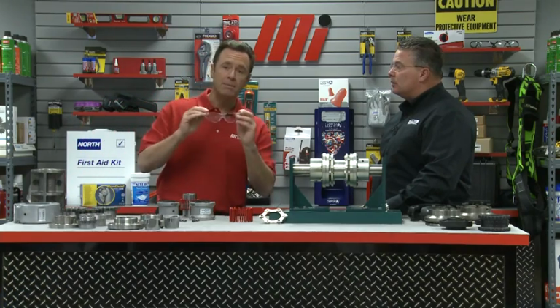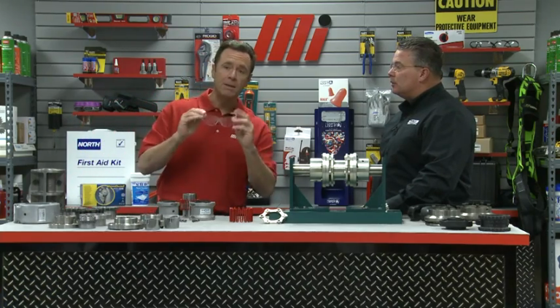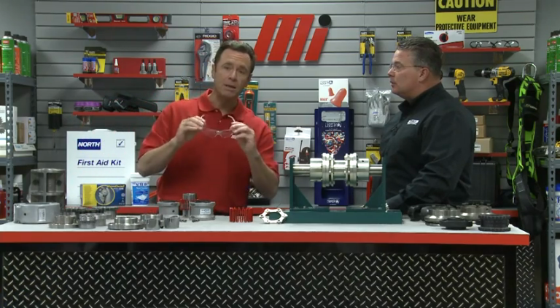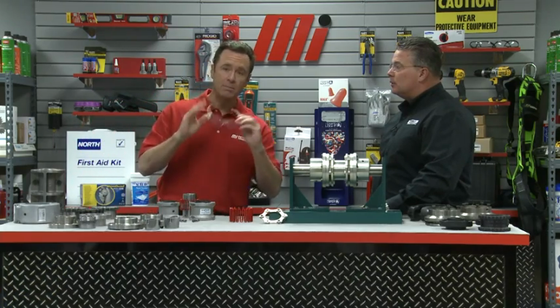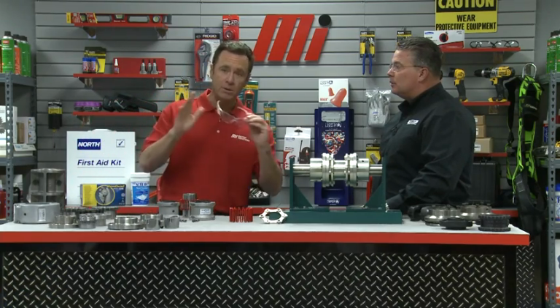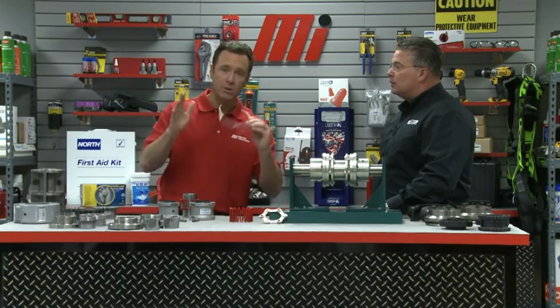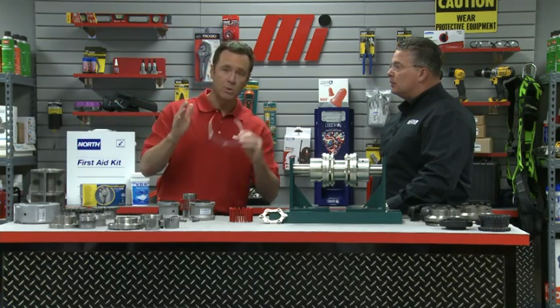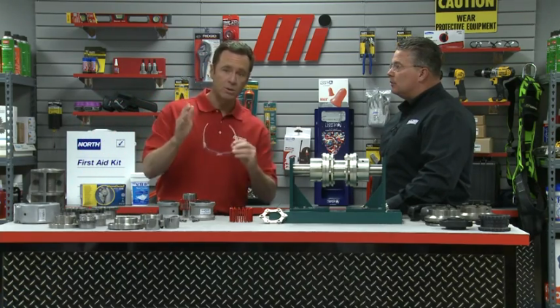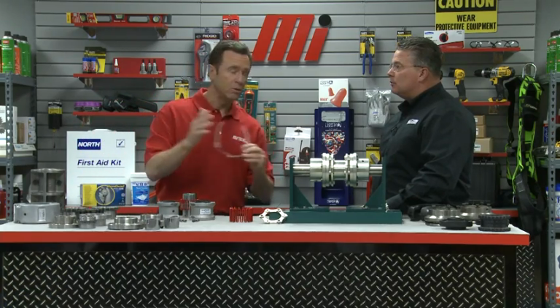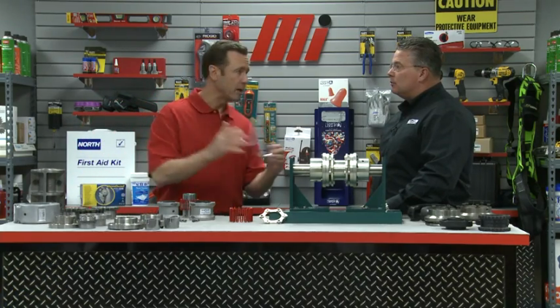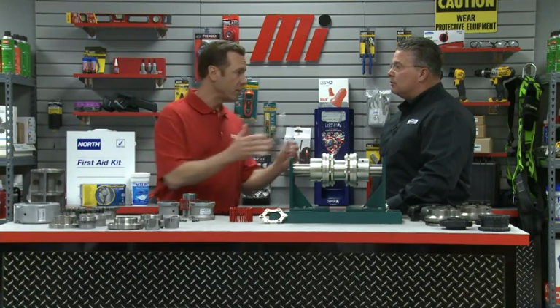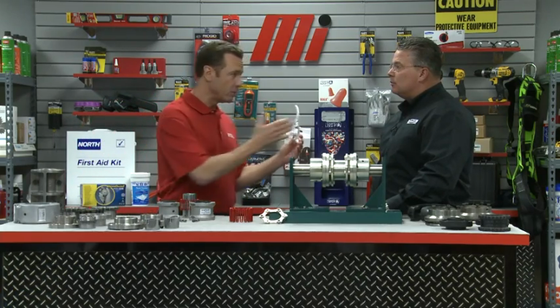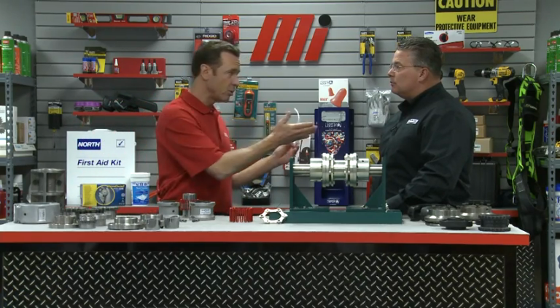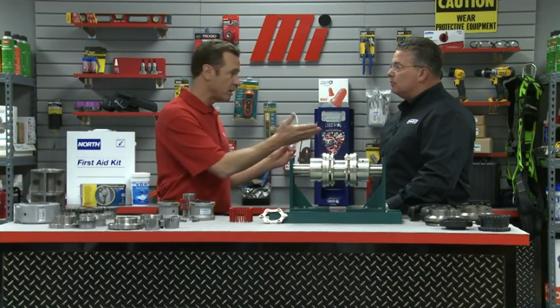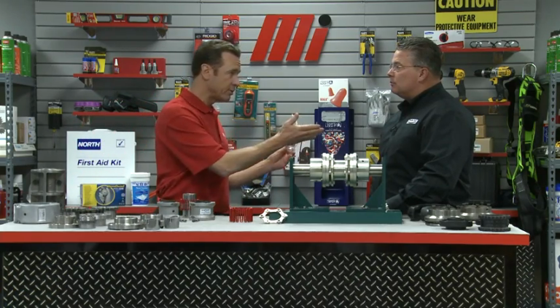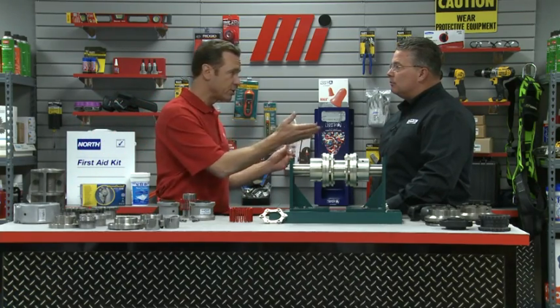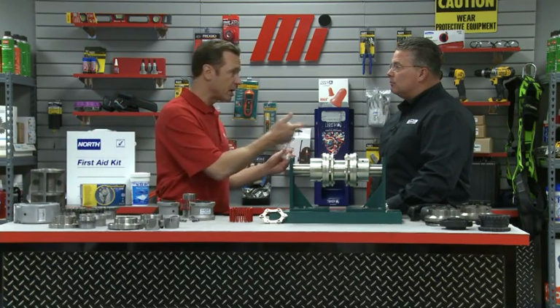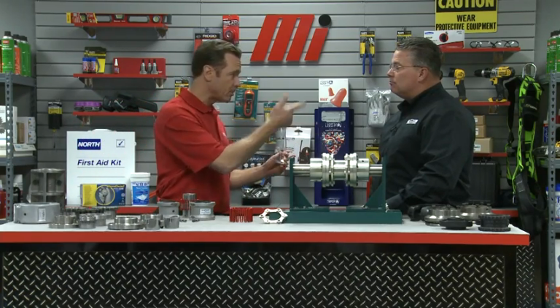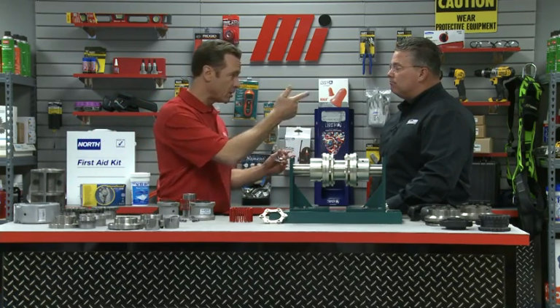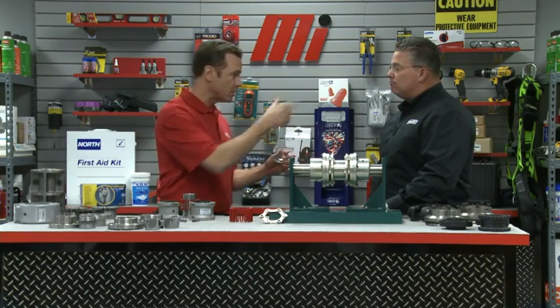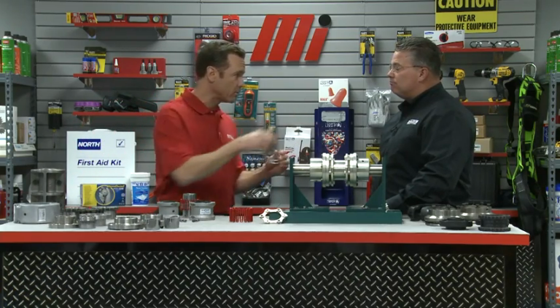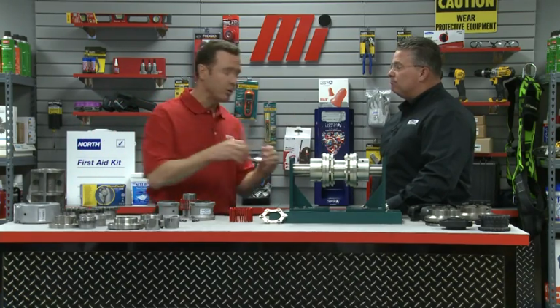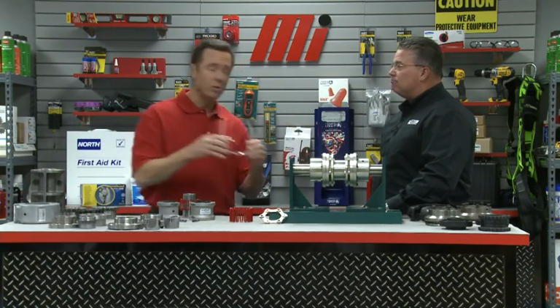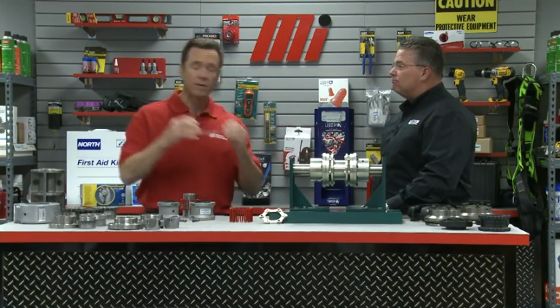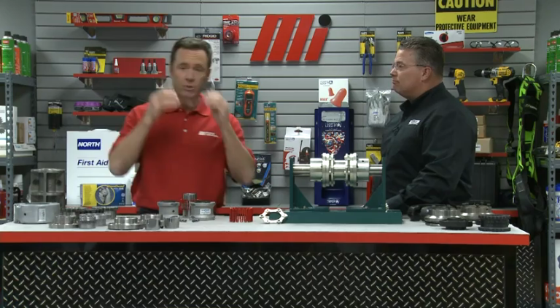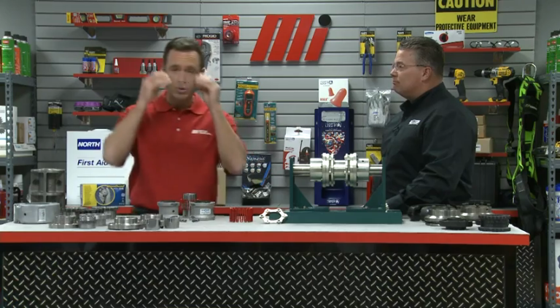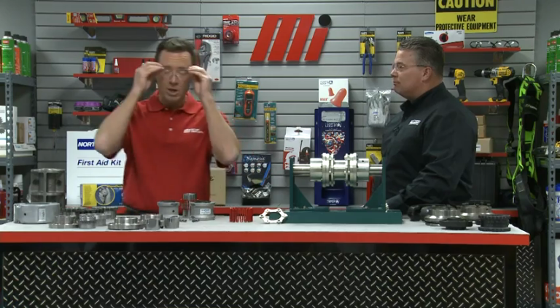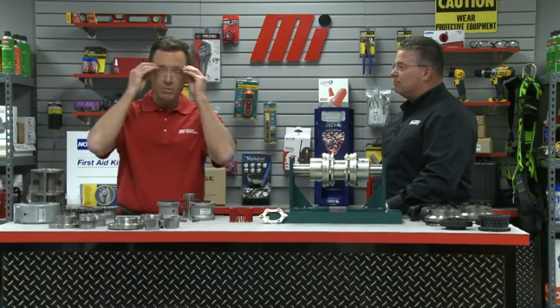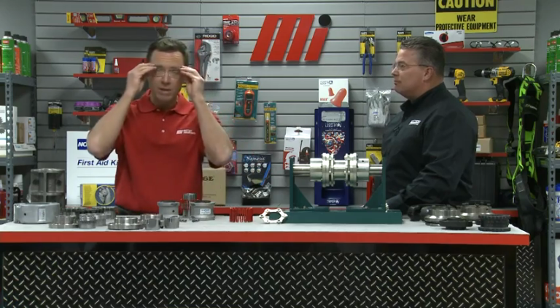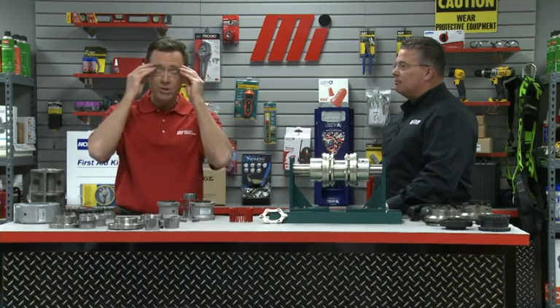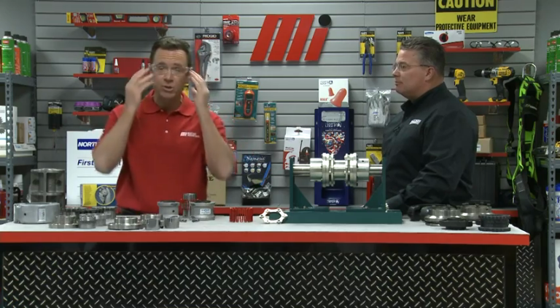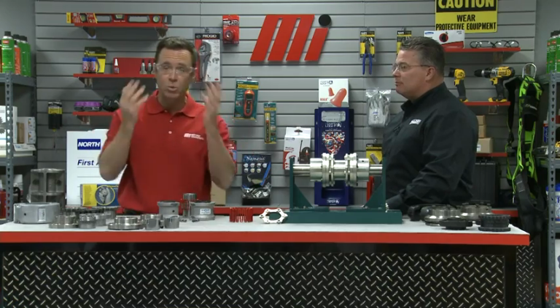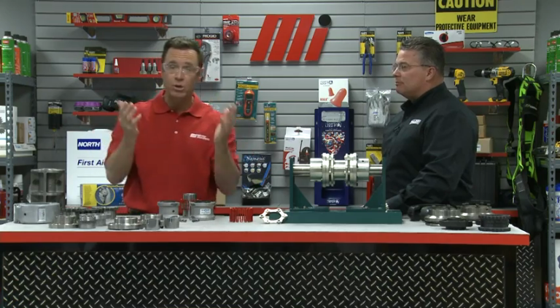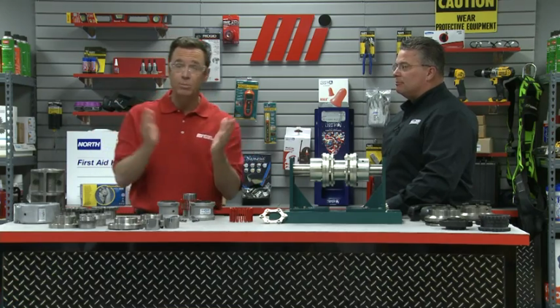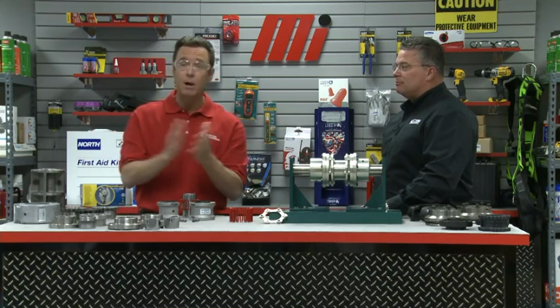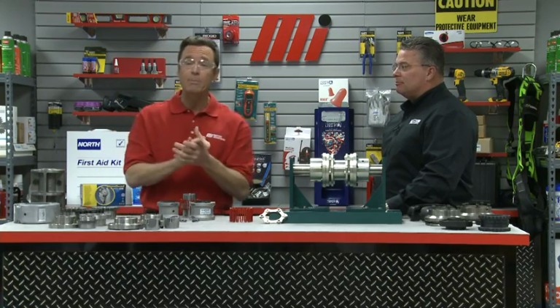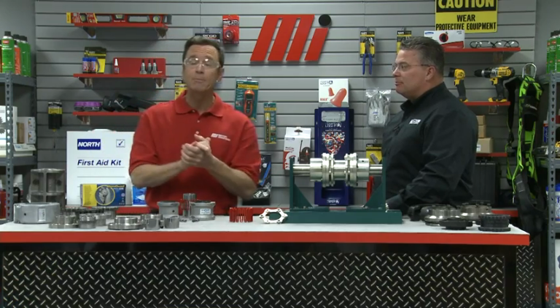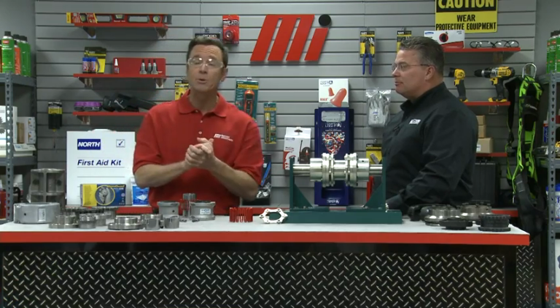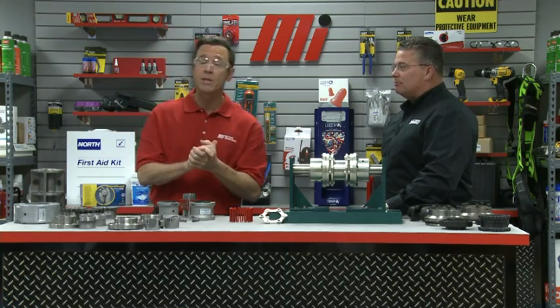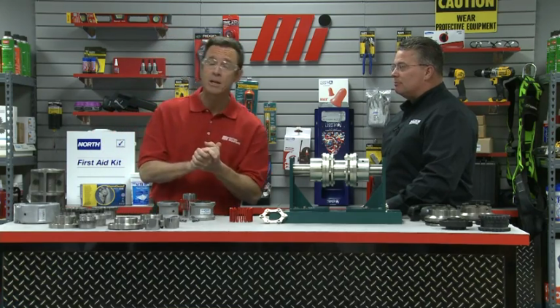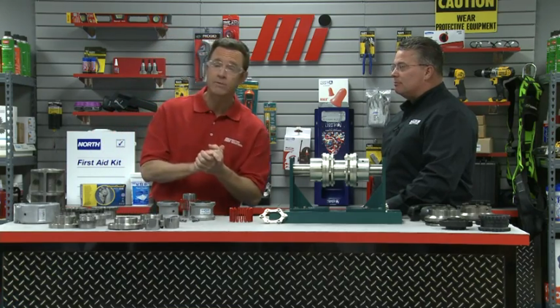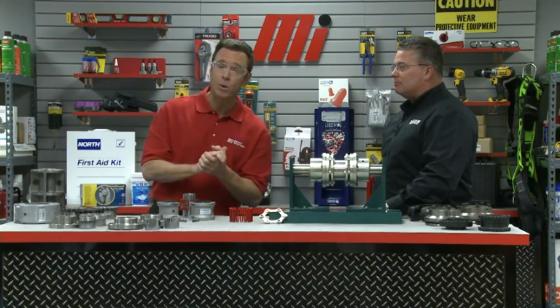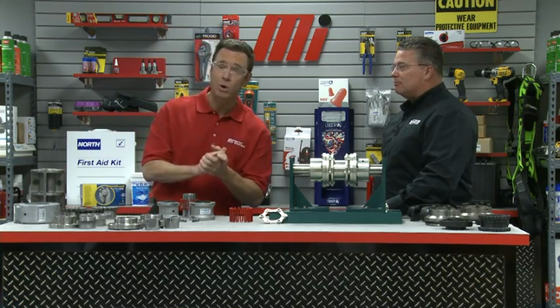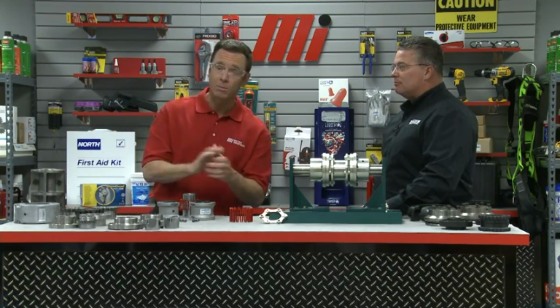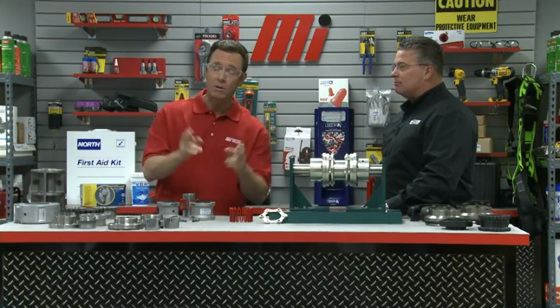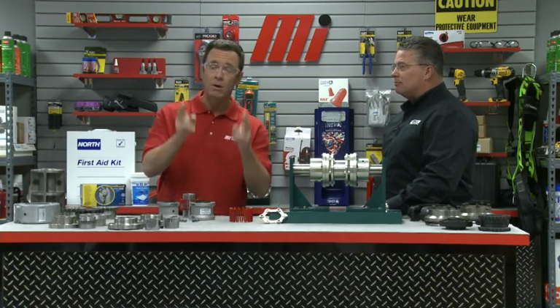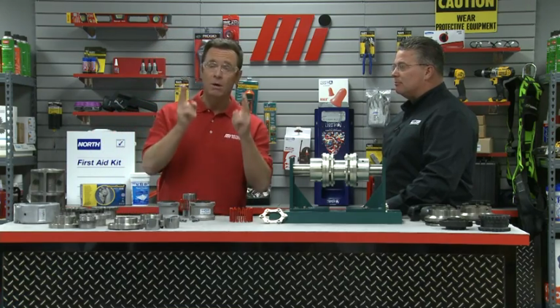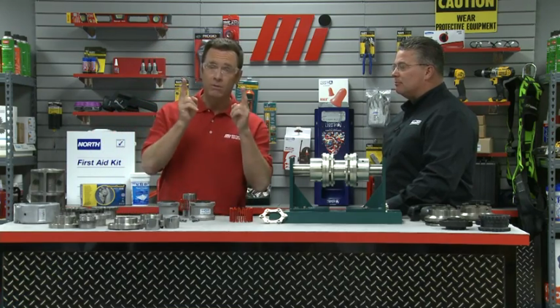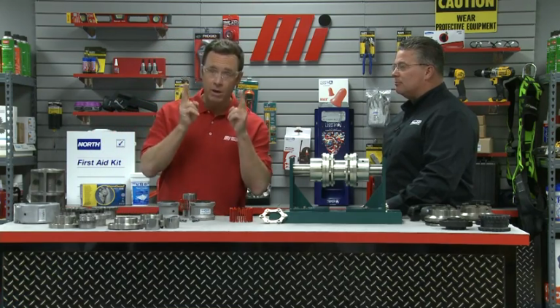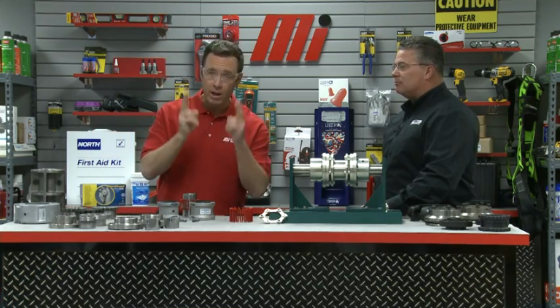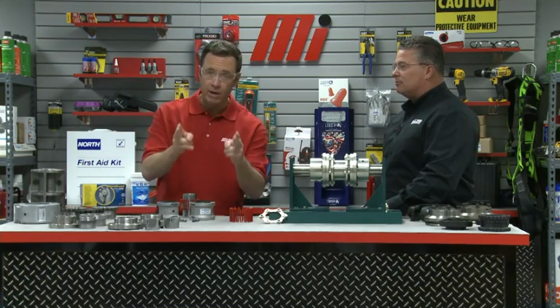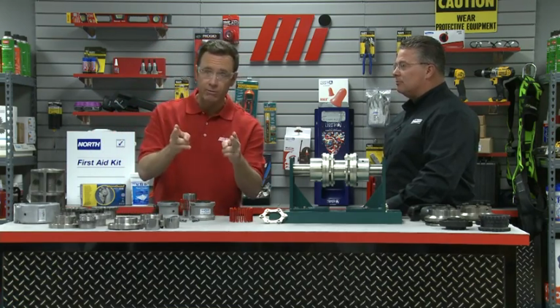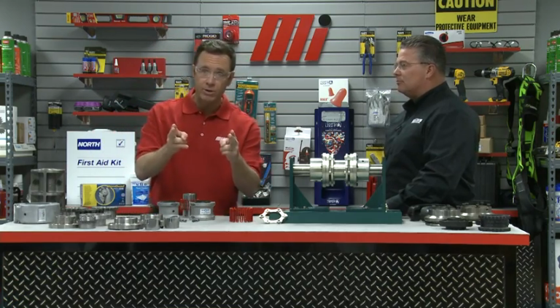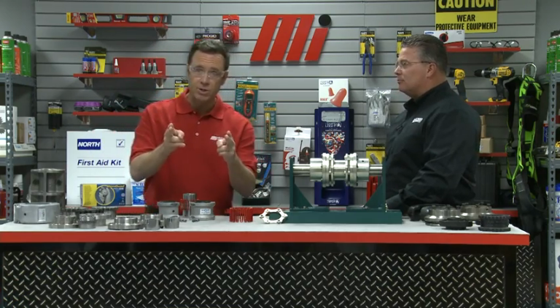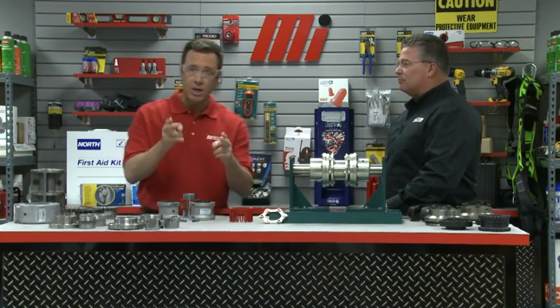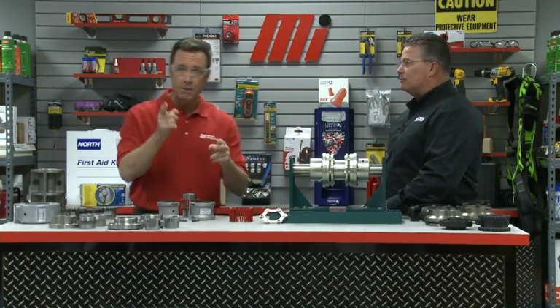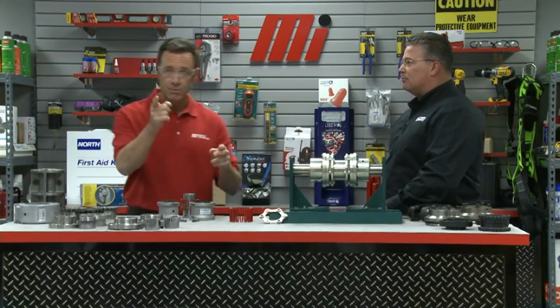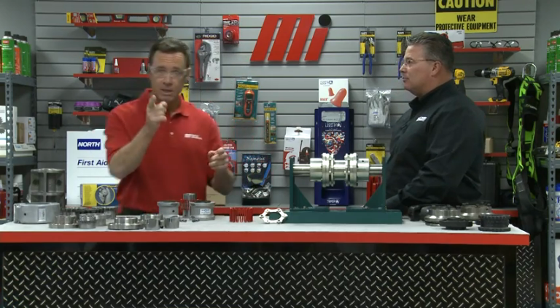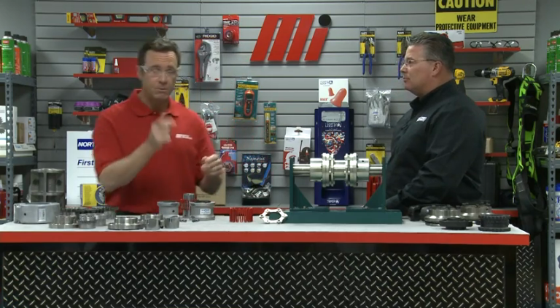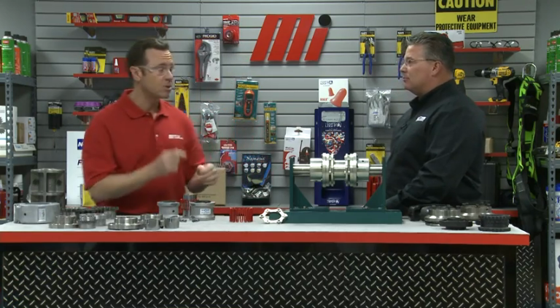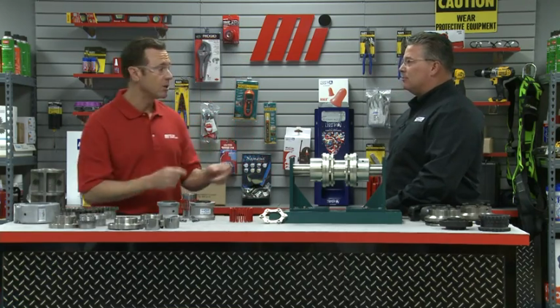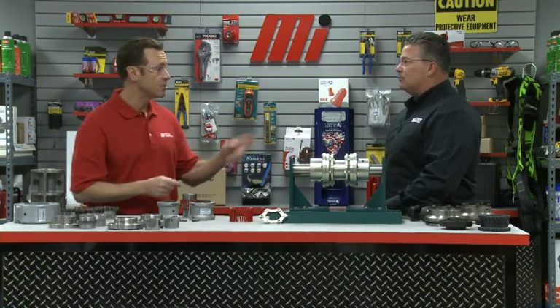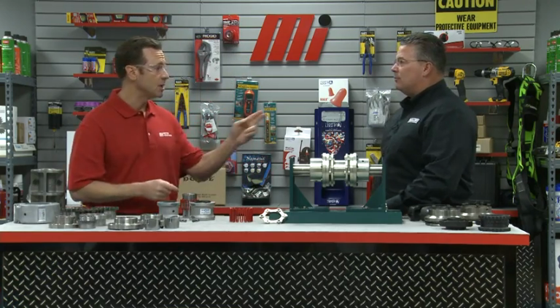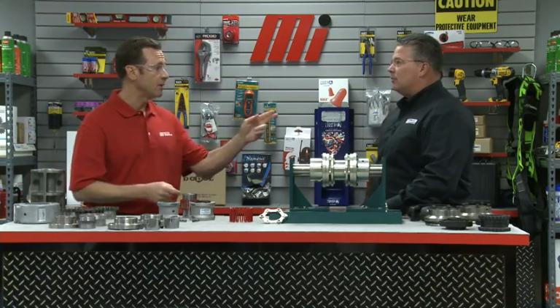PPE — because we do that, whatever the job calls for — make sure you wear your proper protective equipment for every job. Keep yourself safe.